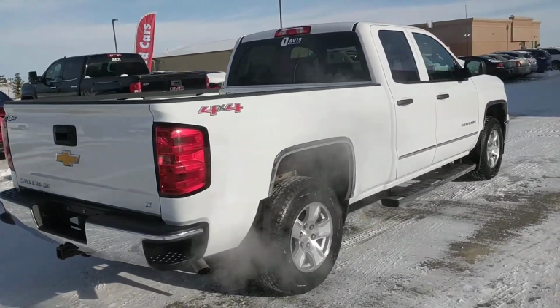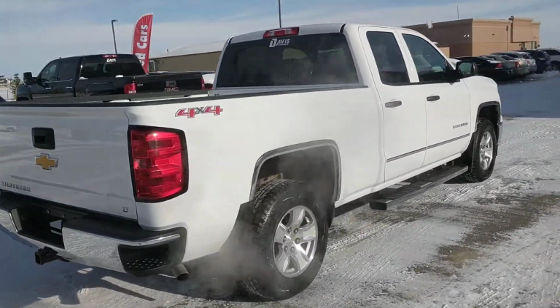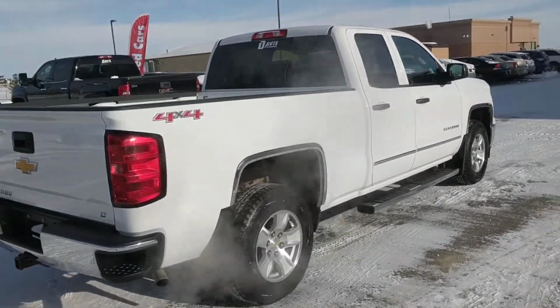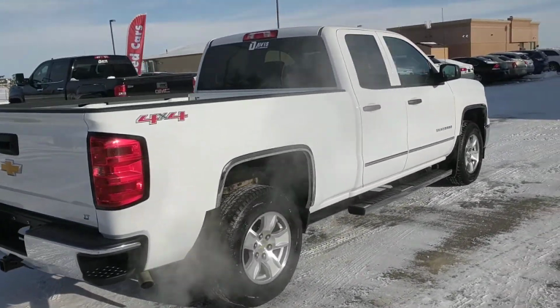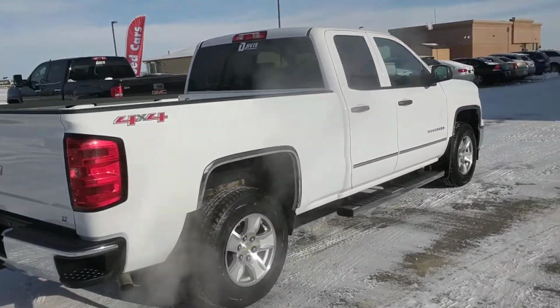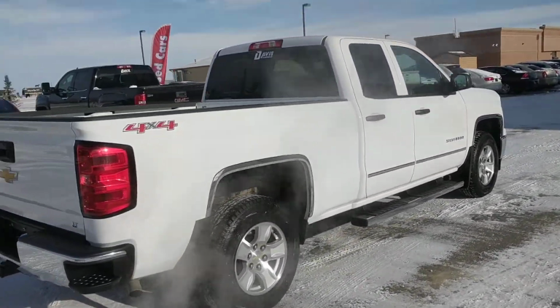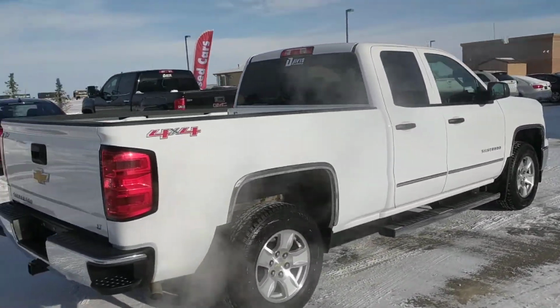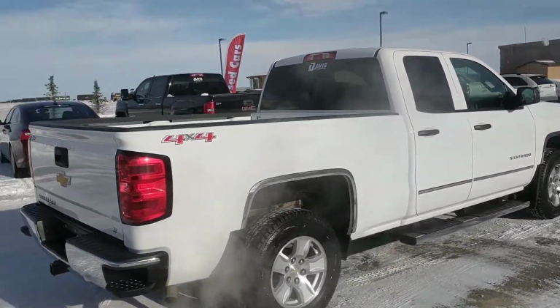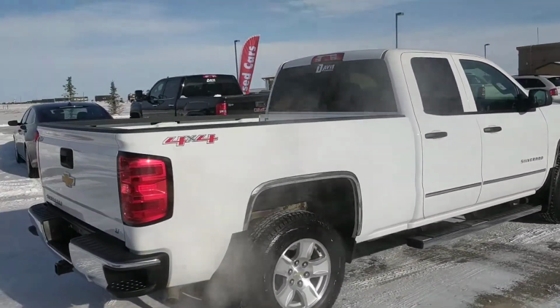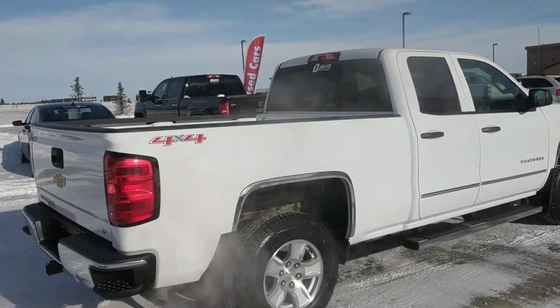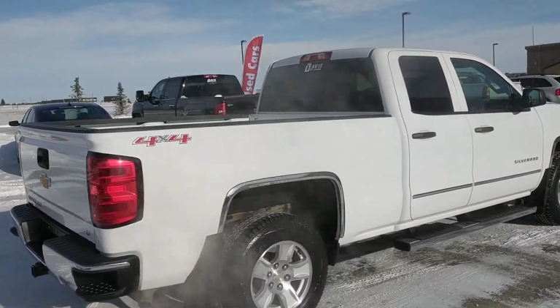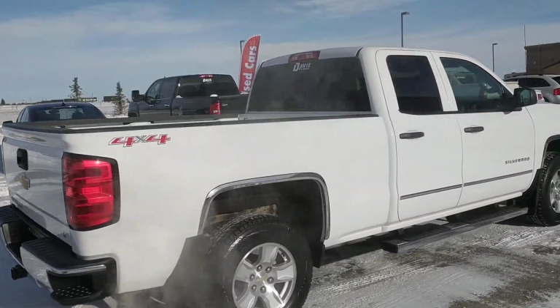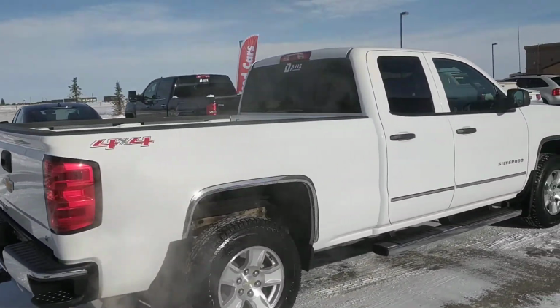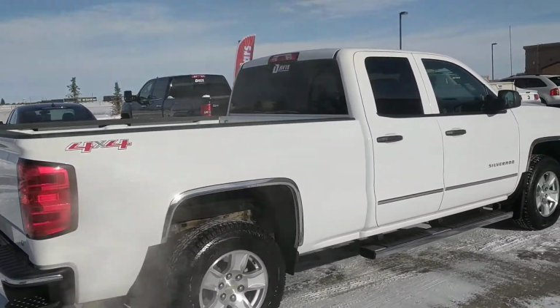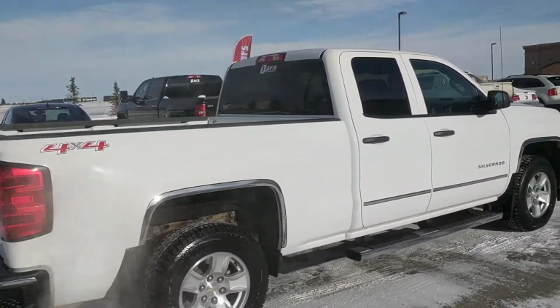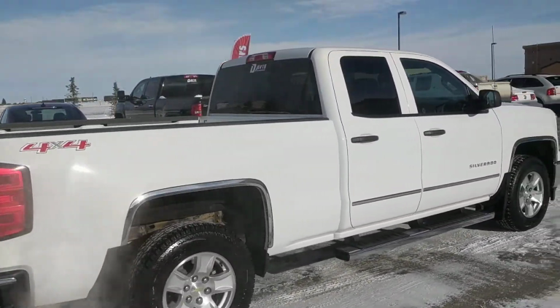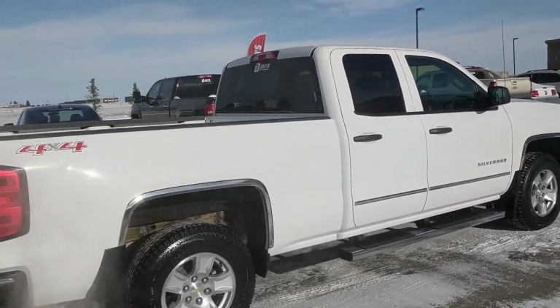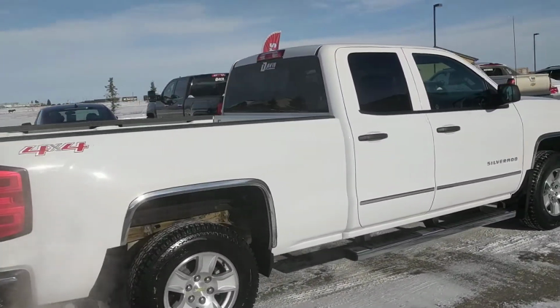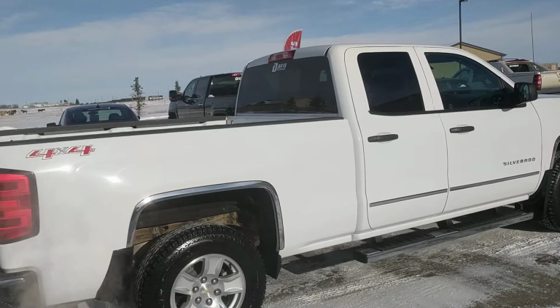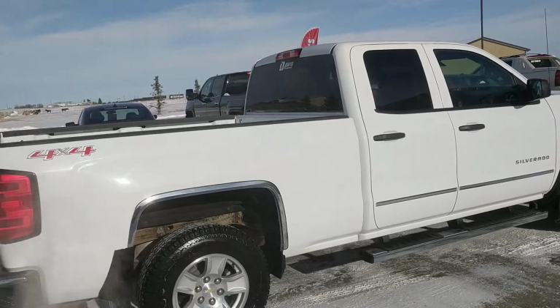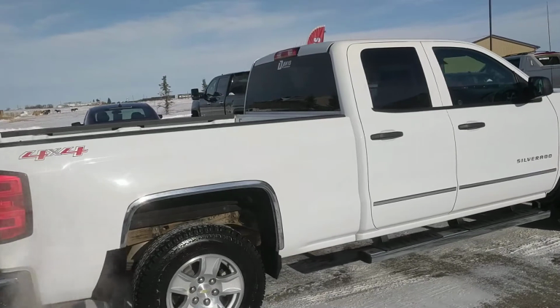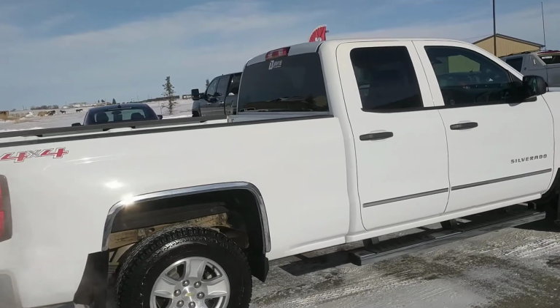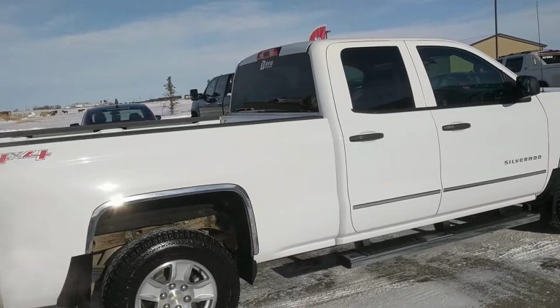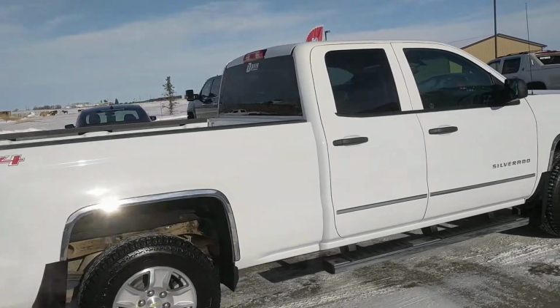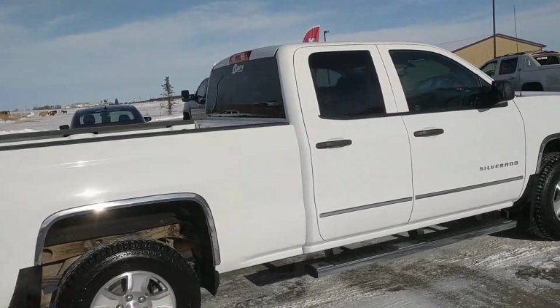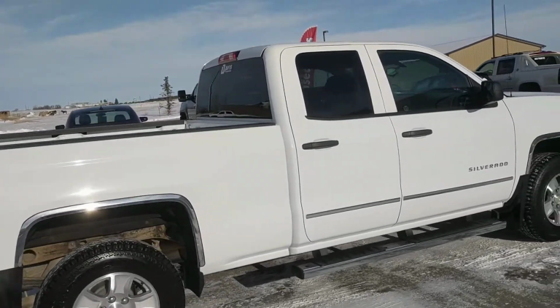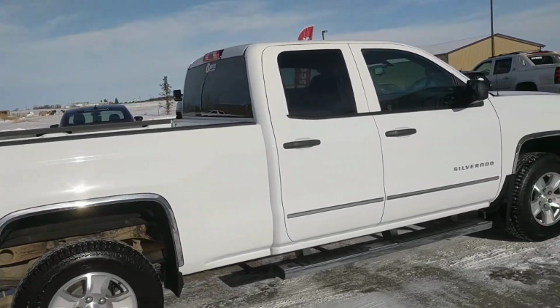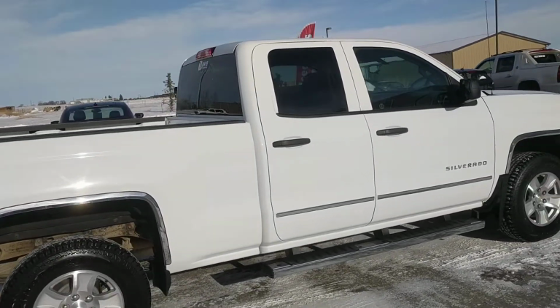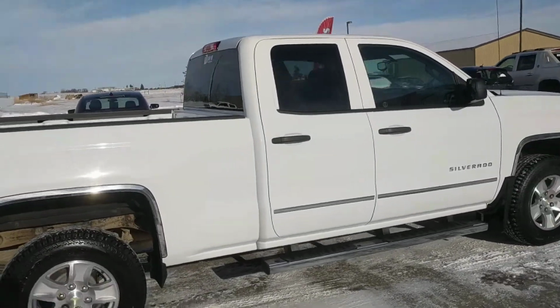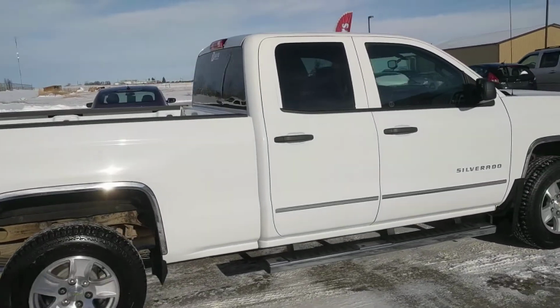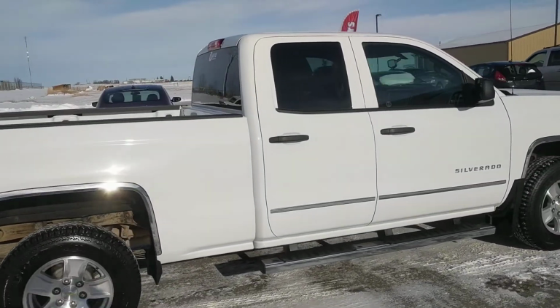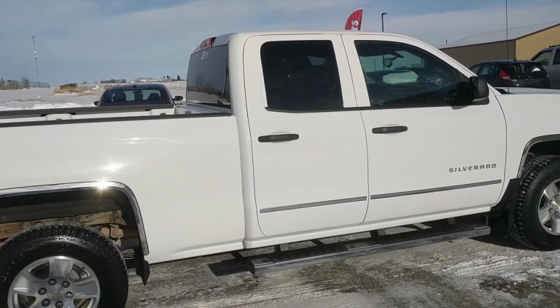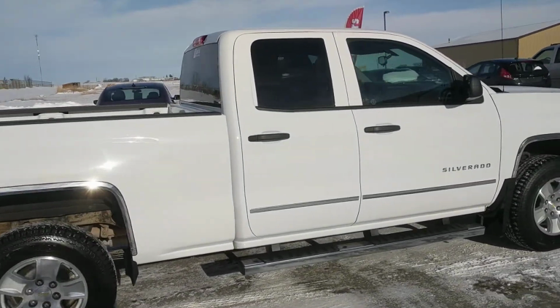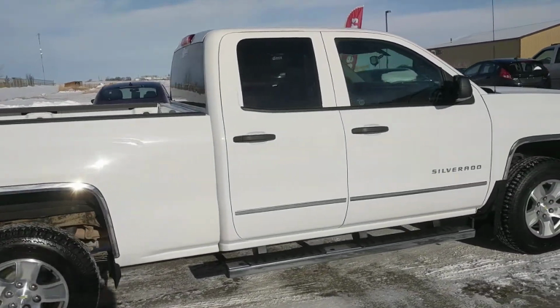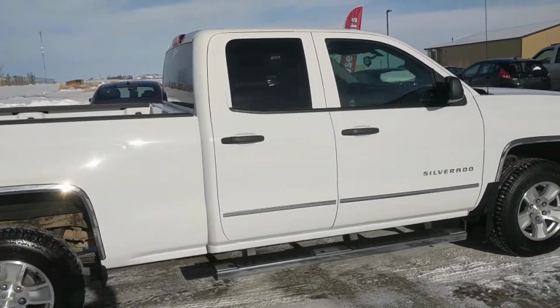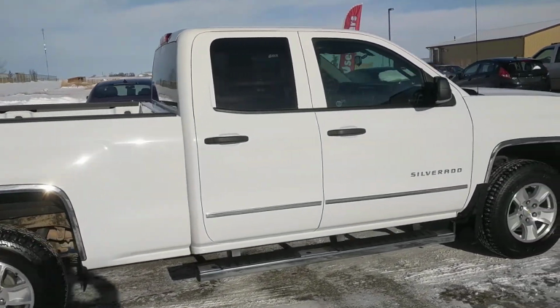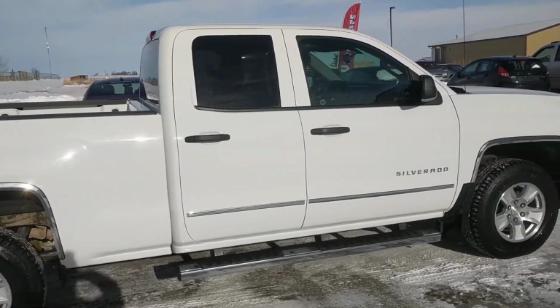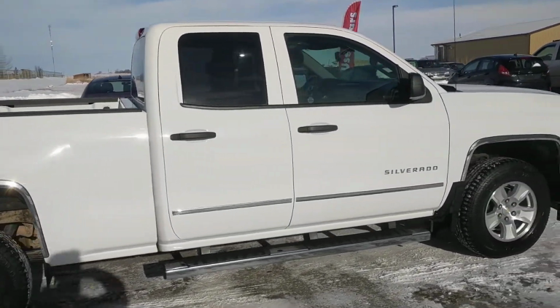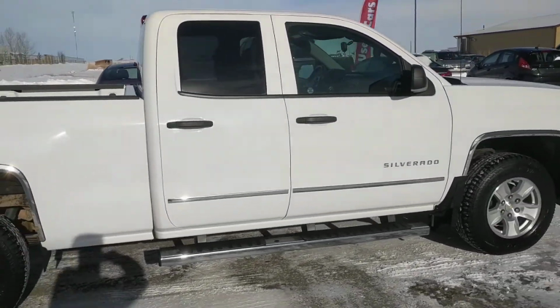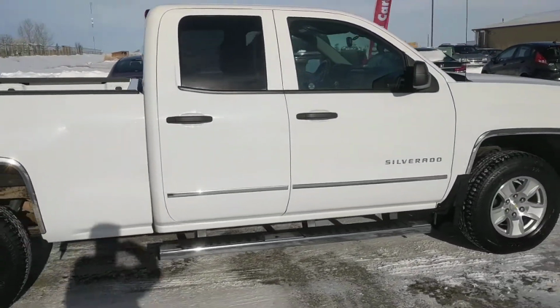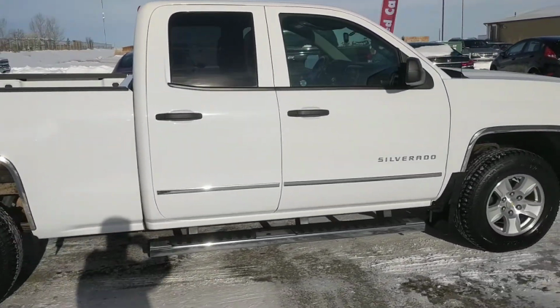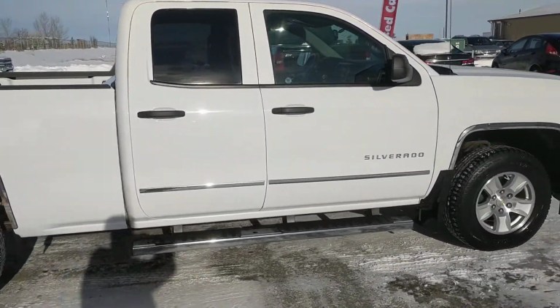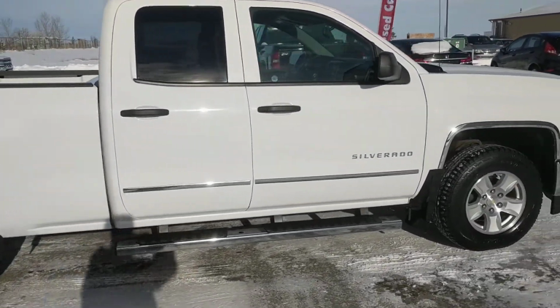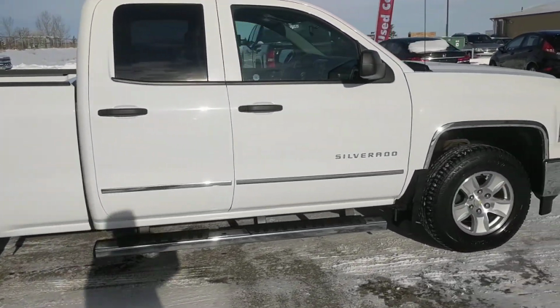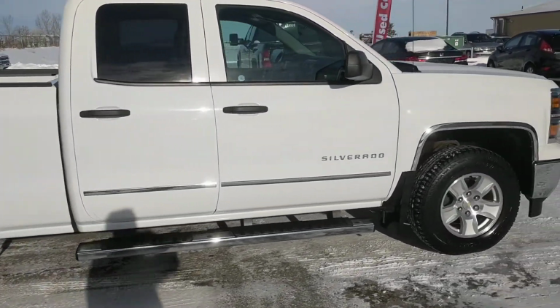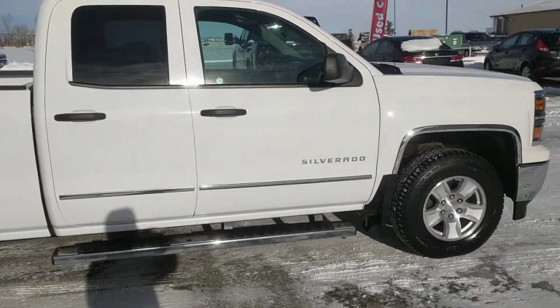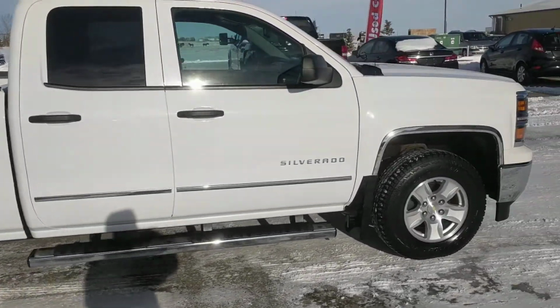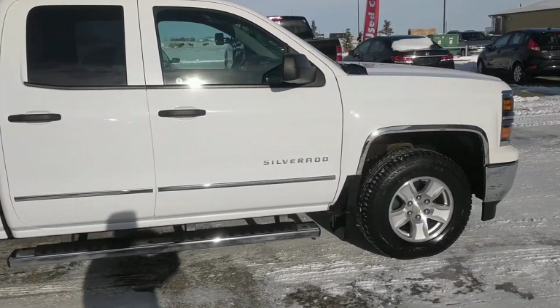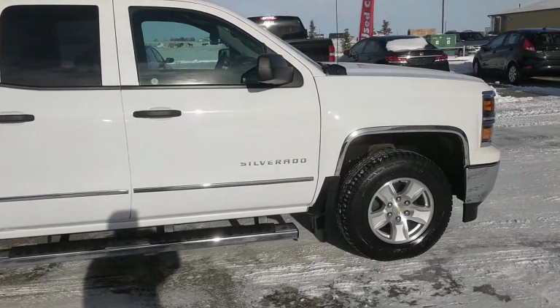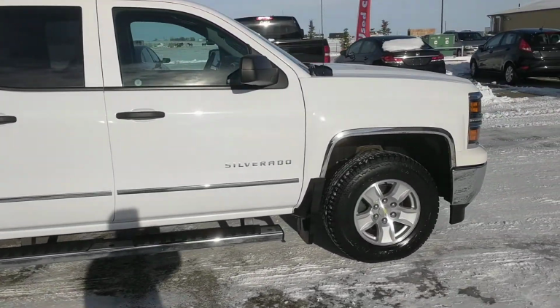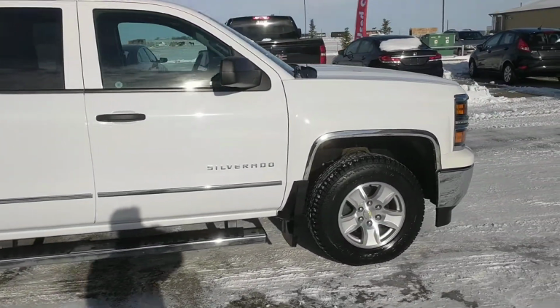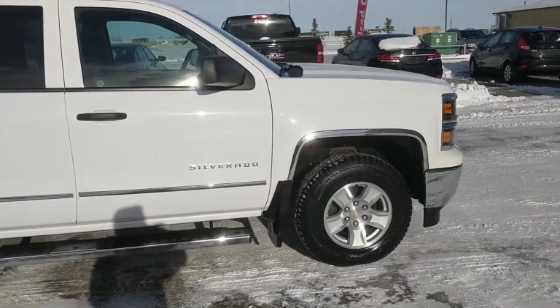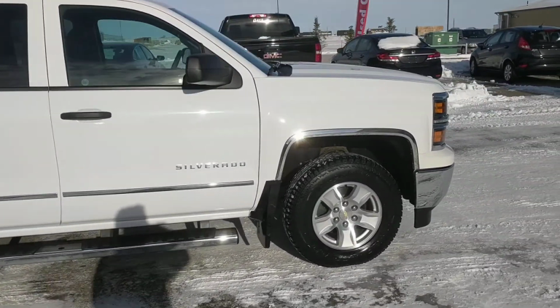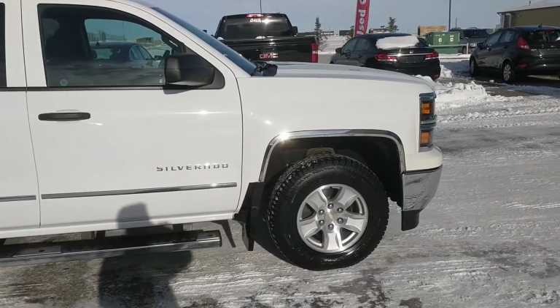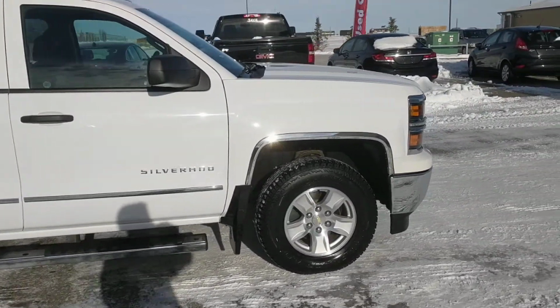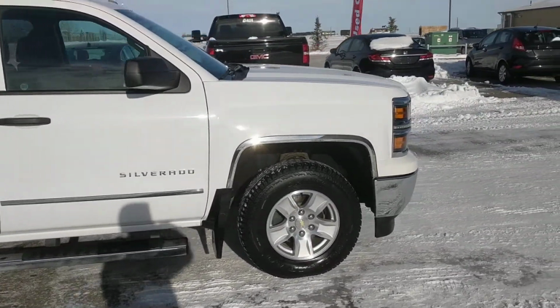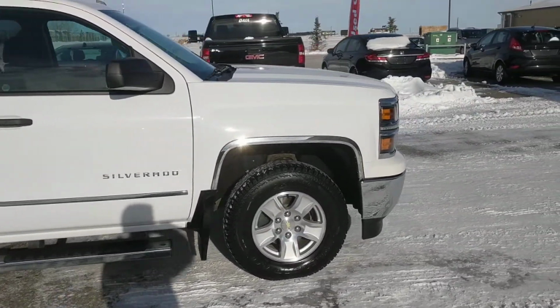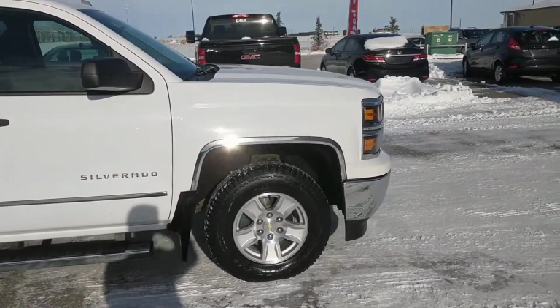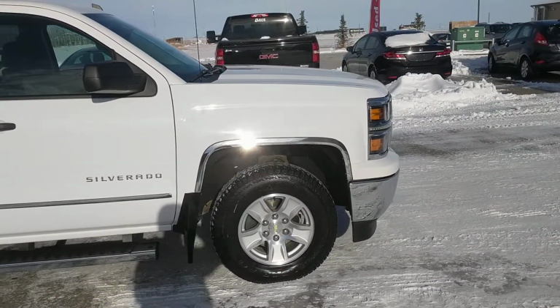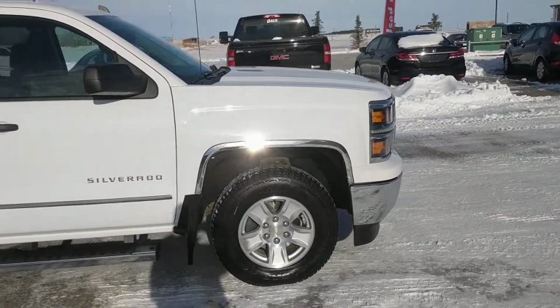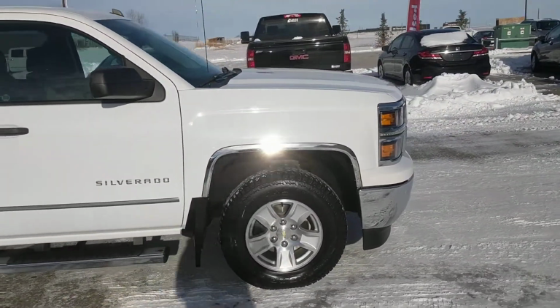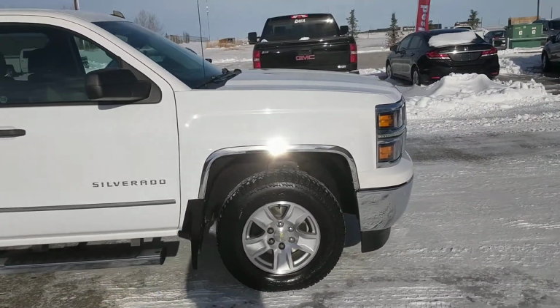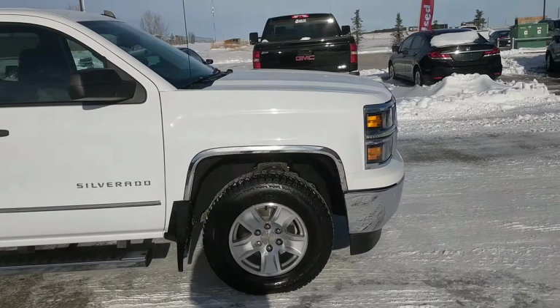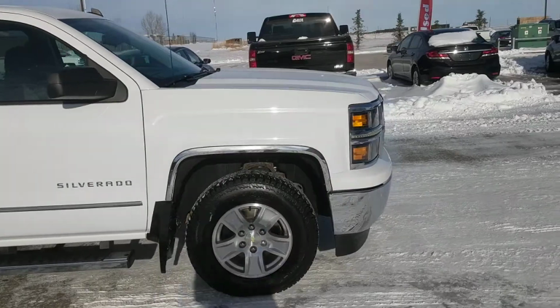It is a black fabric interior. 42,200 kilometers. We're selling this one for $31,000.